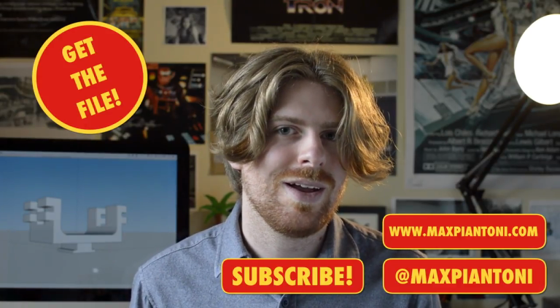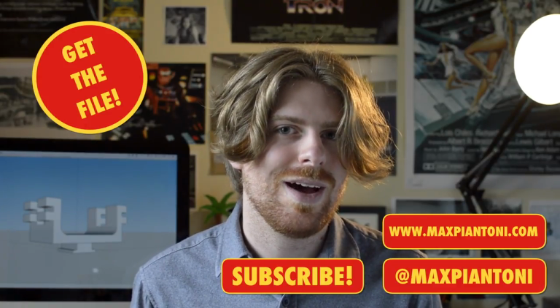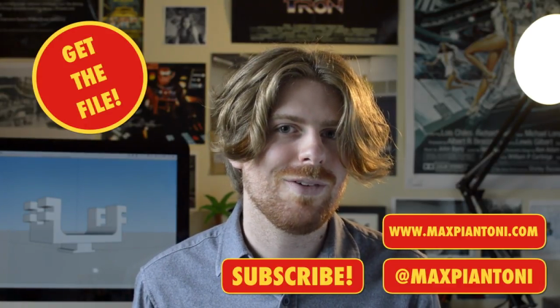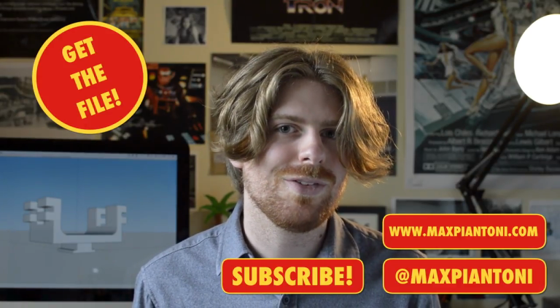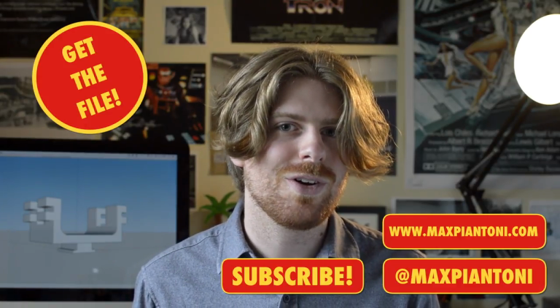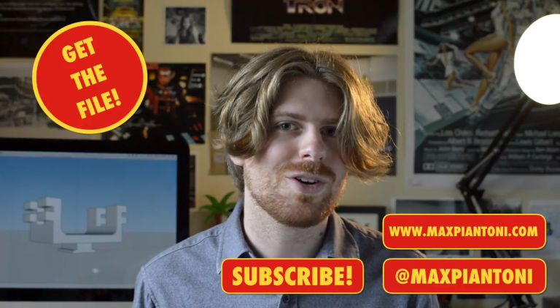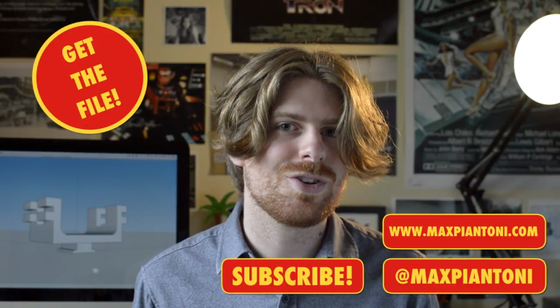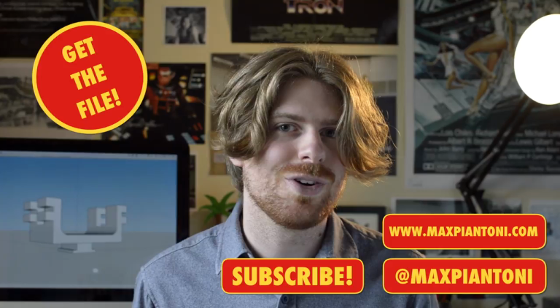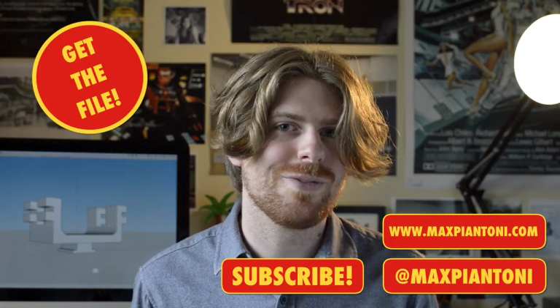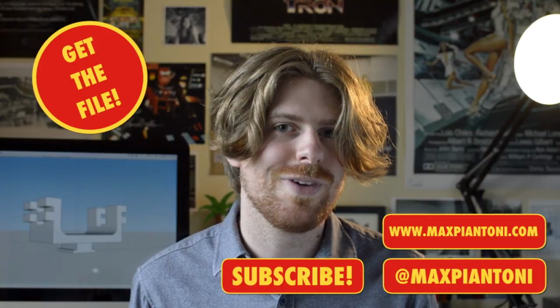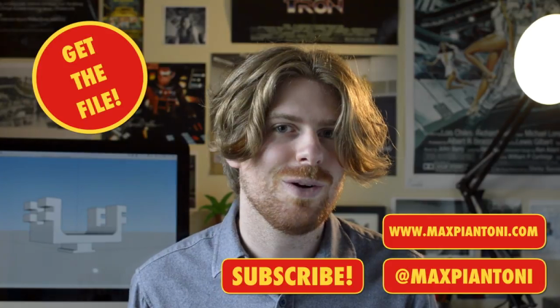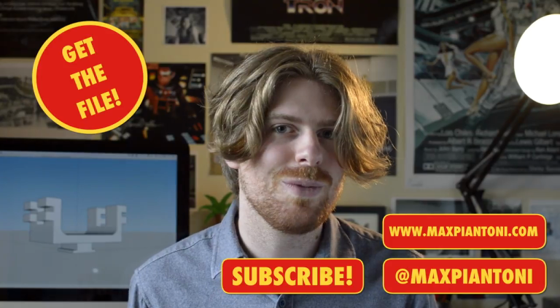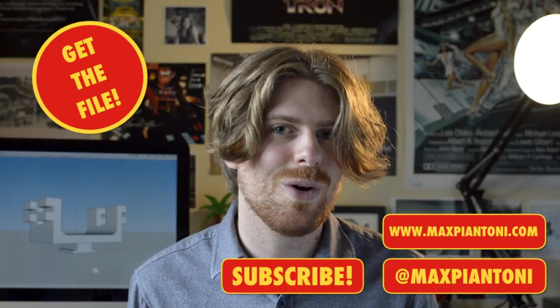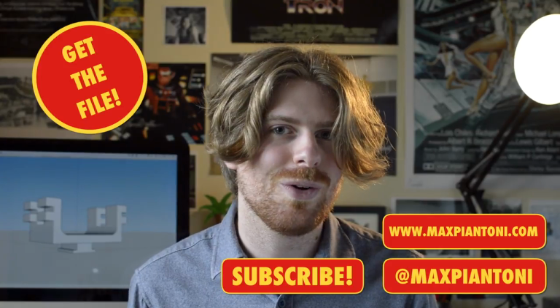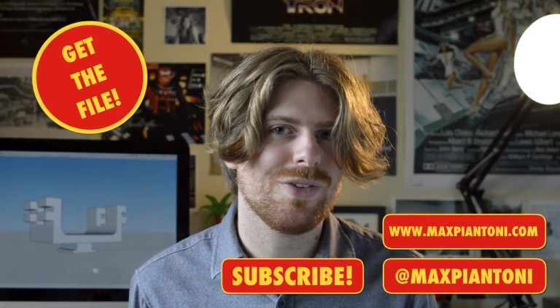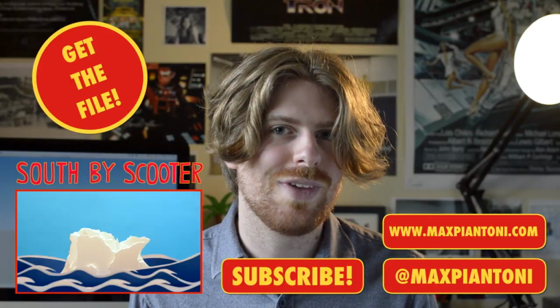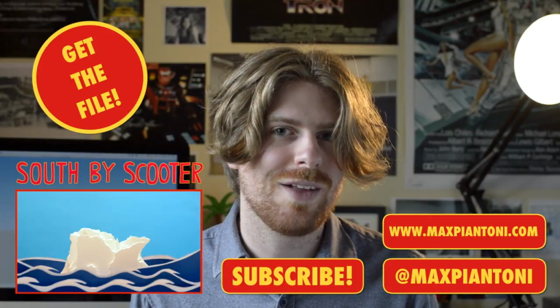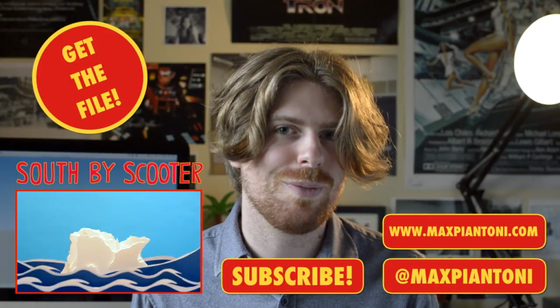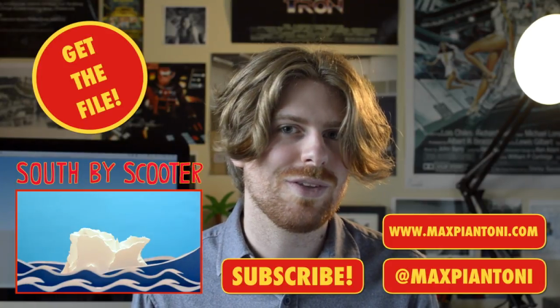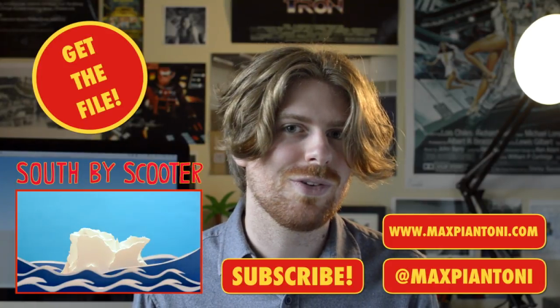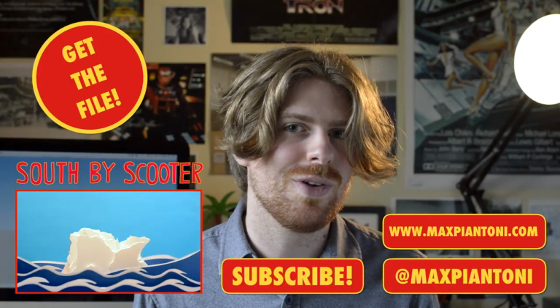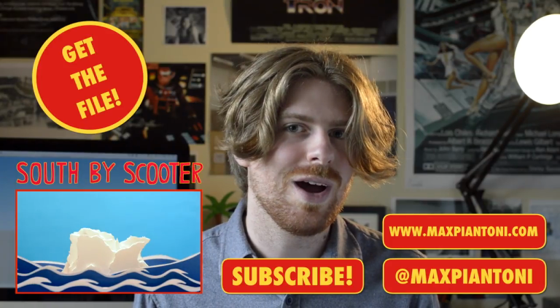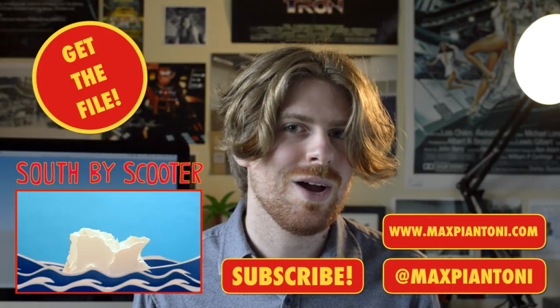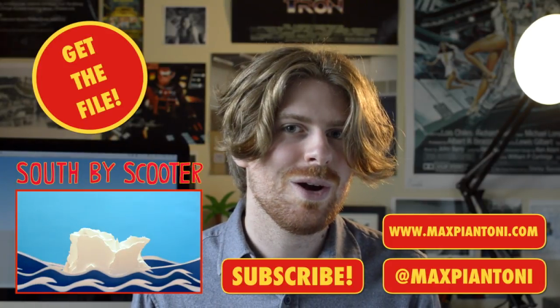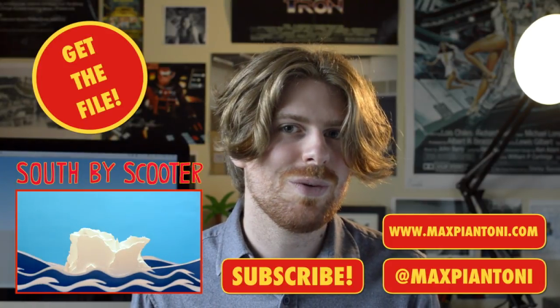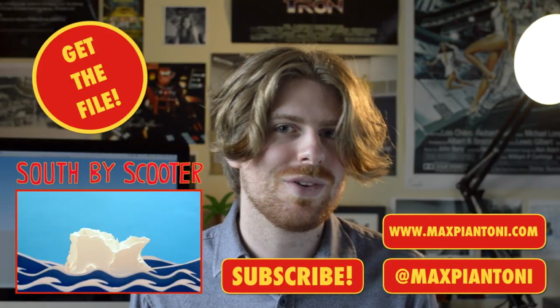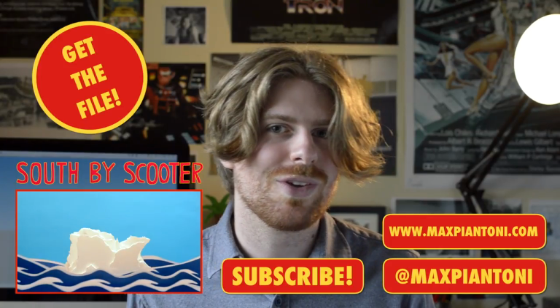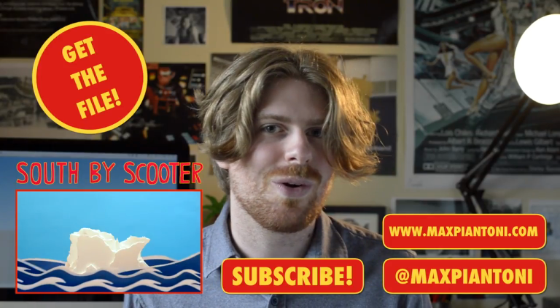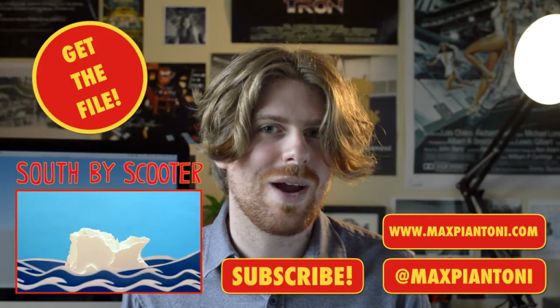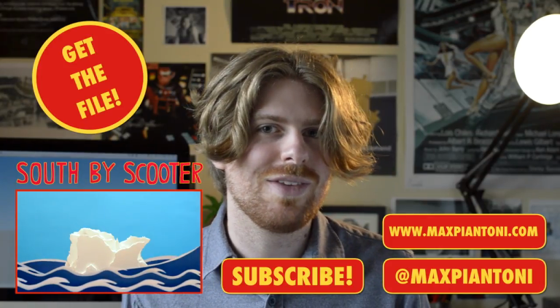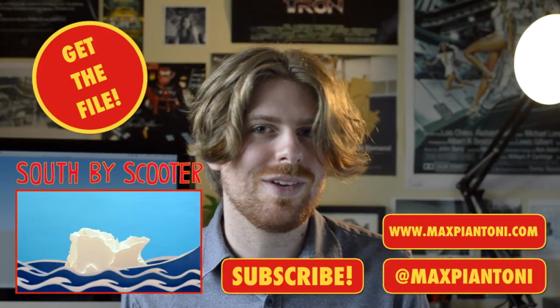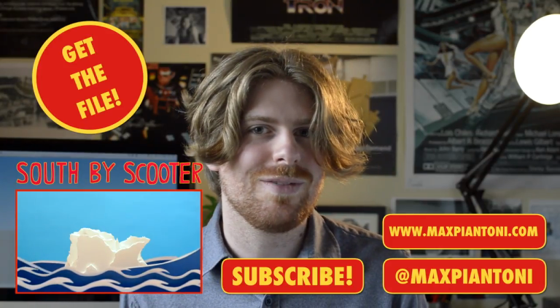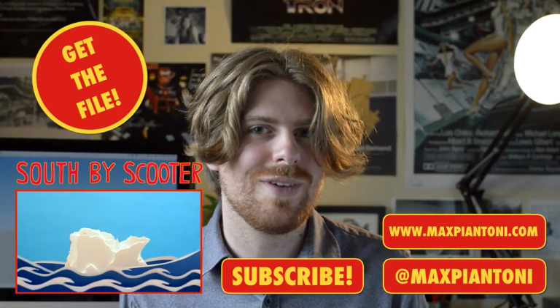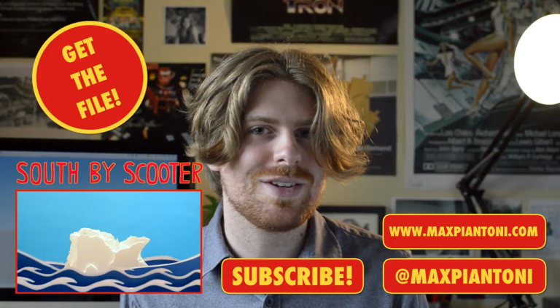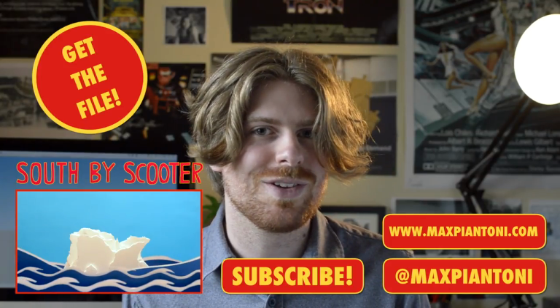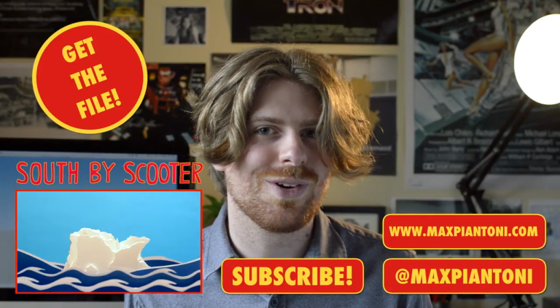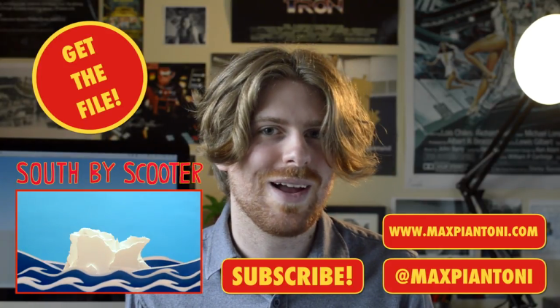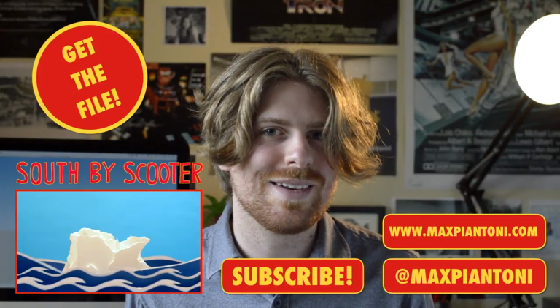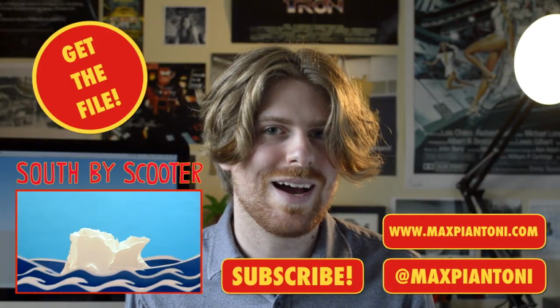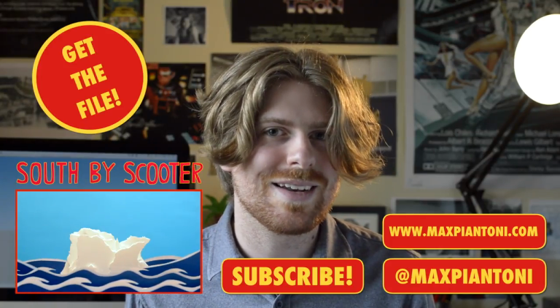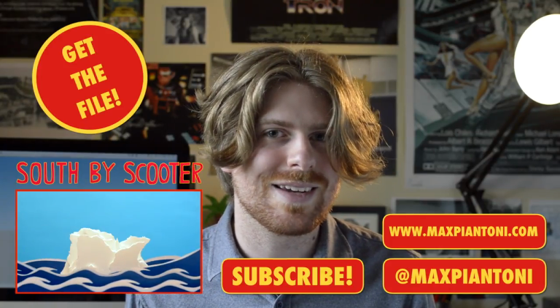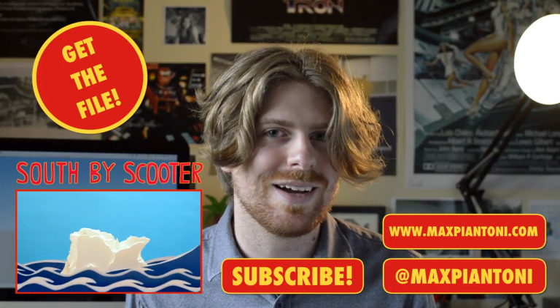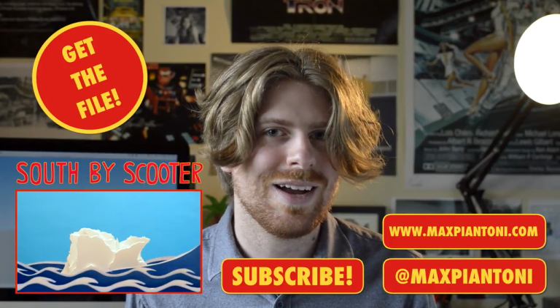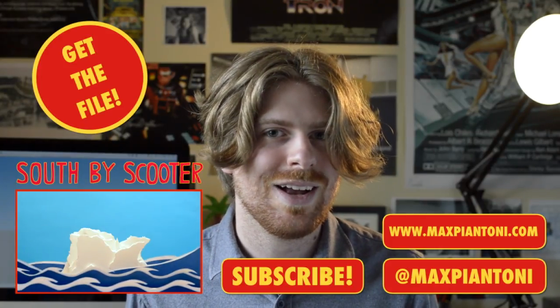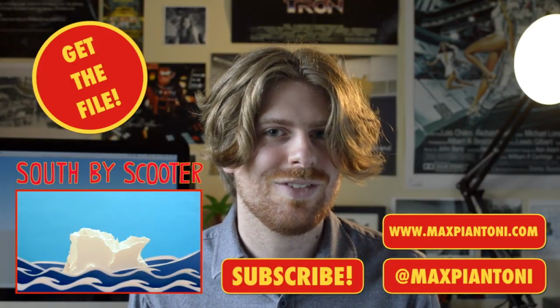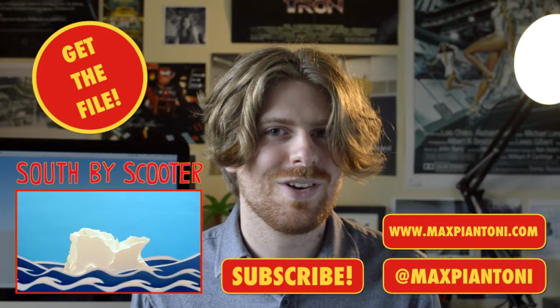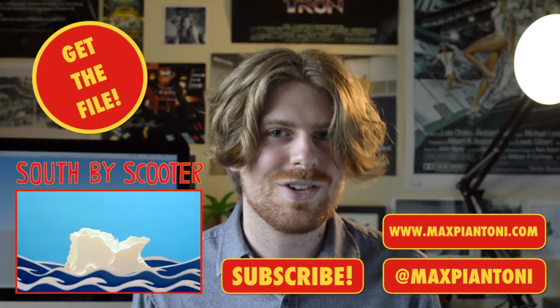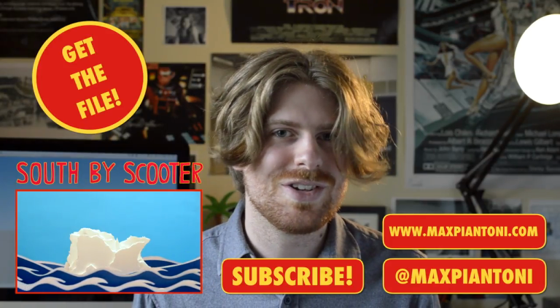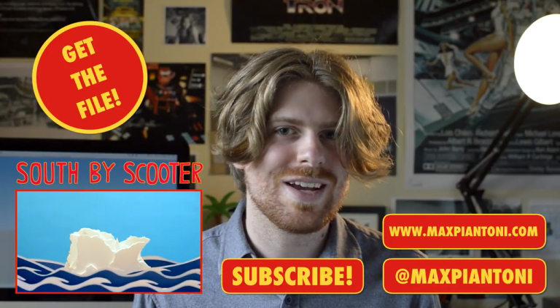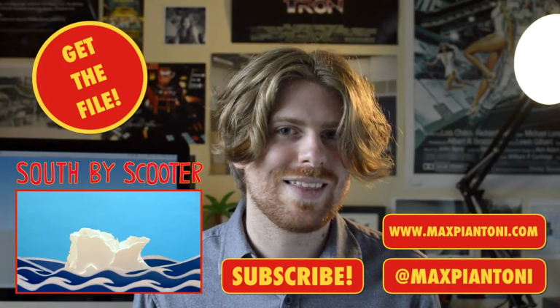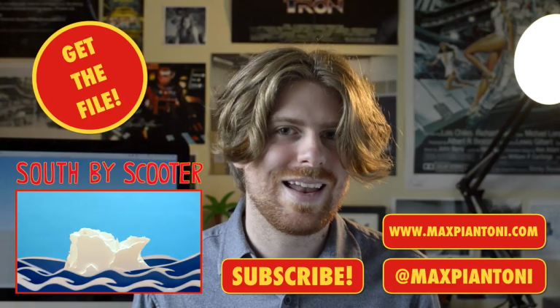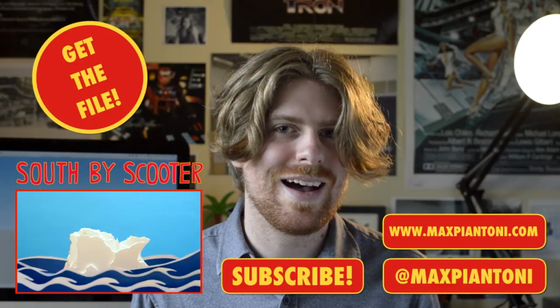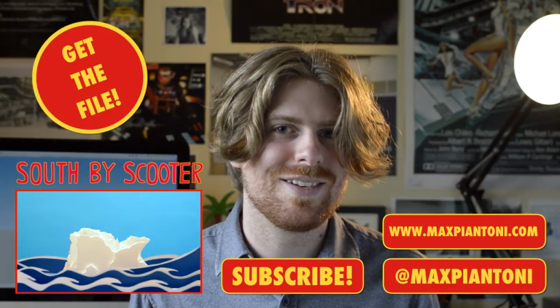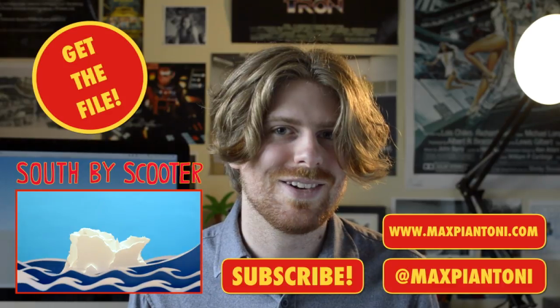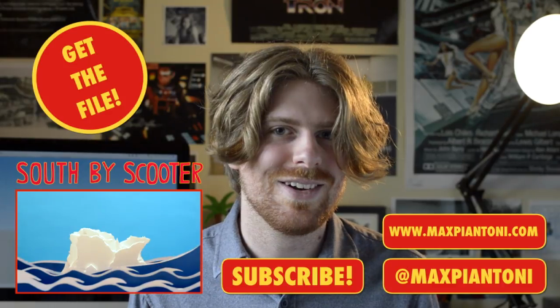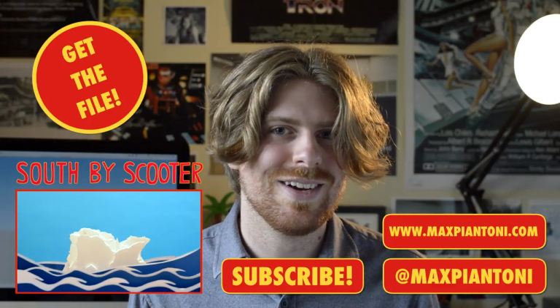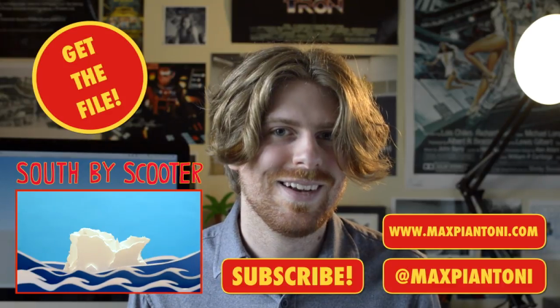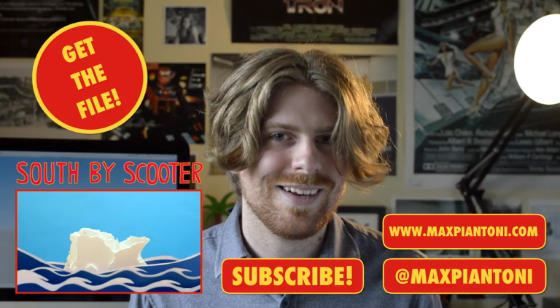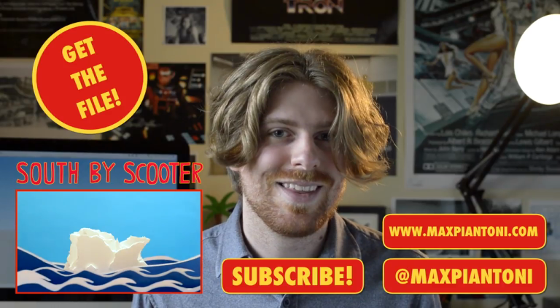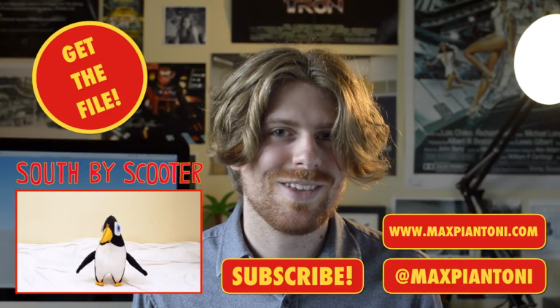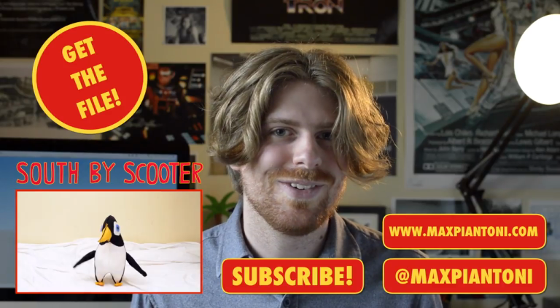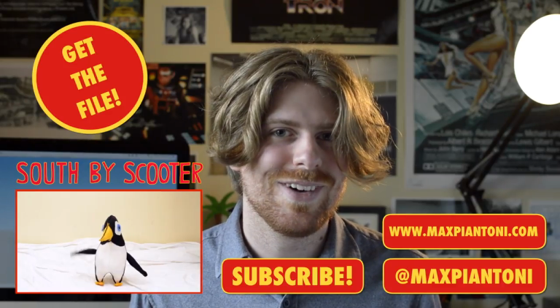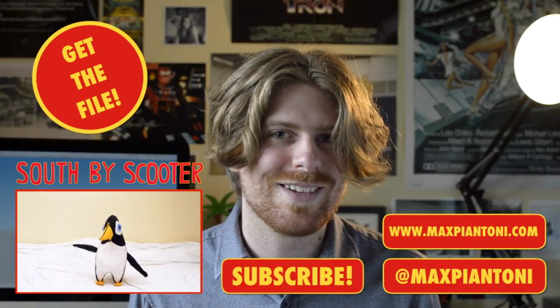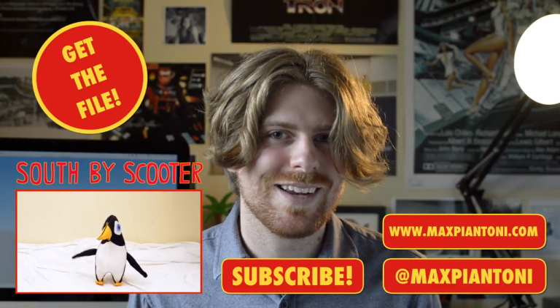I've also got a short film called South by Scooter which is a crazy adventure through Antarctica, so you should check that out too. Thanks for watching!